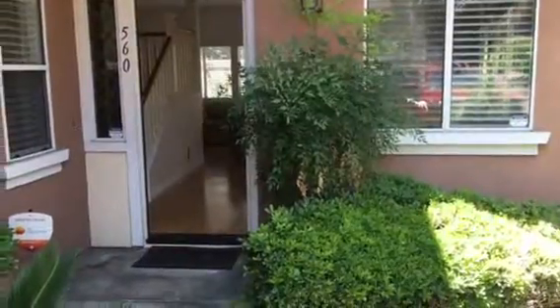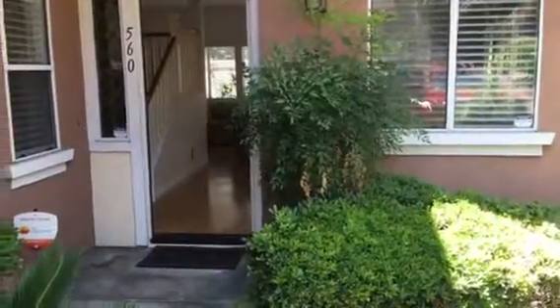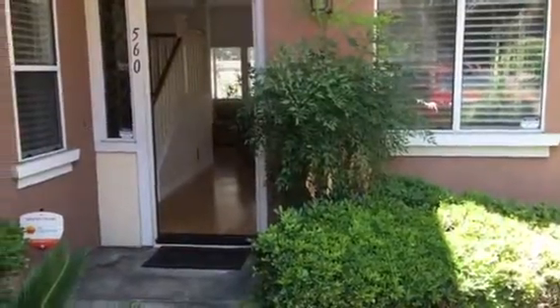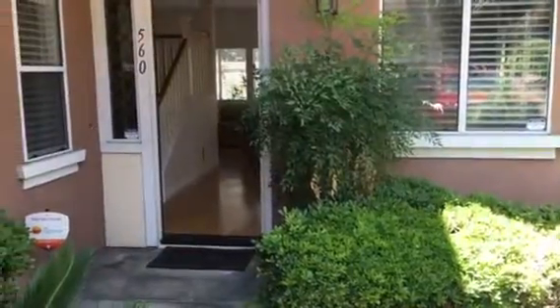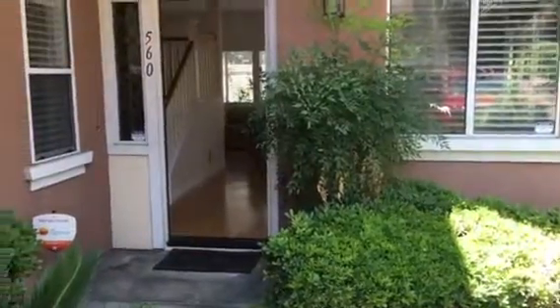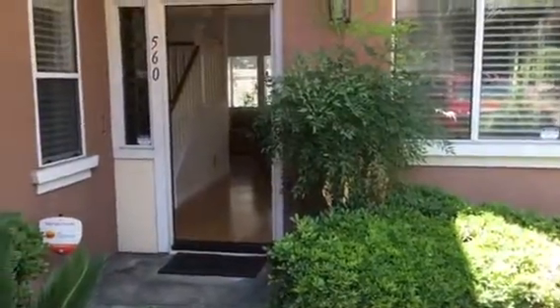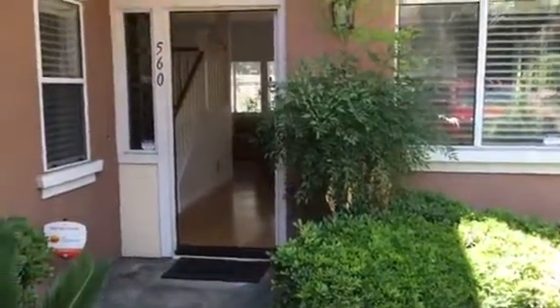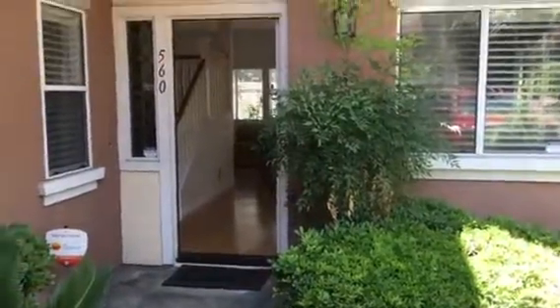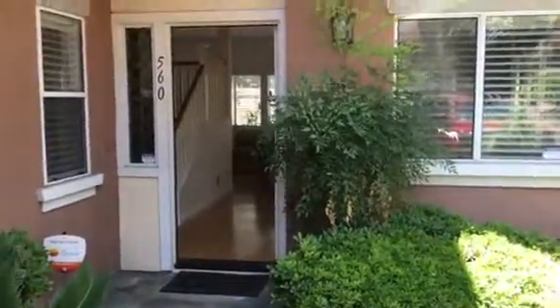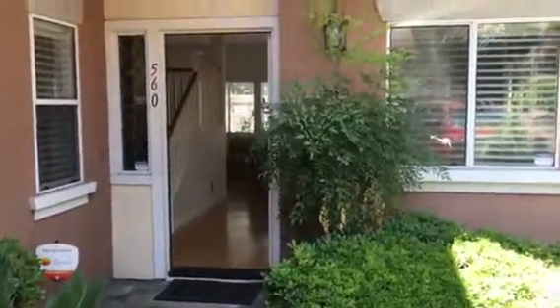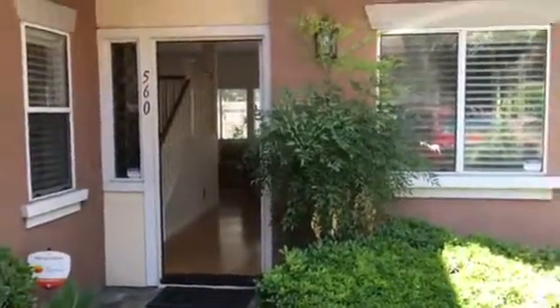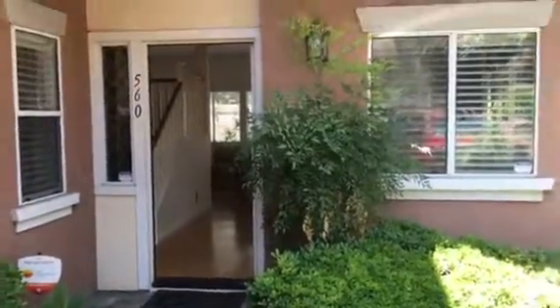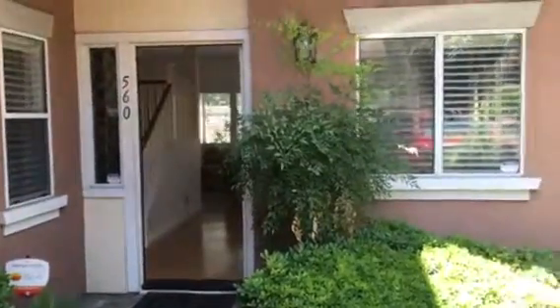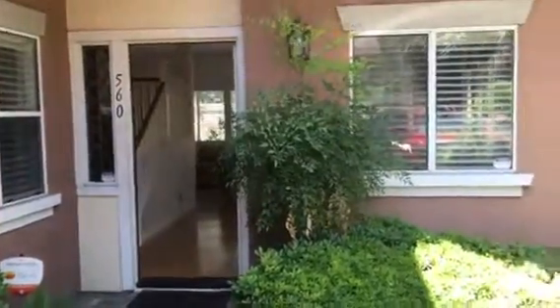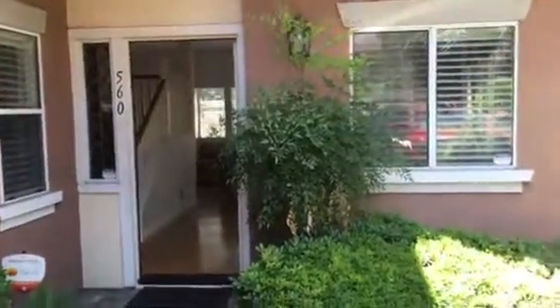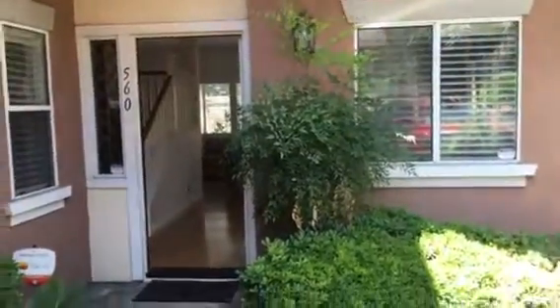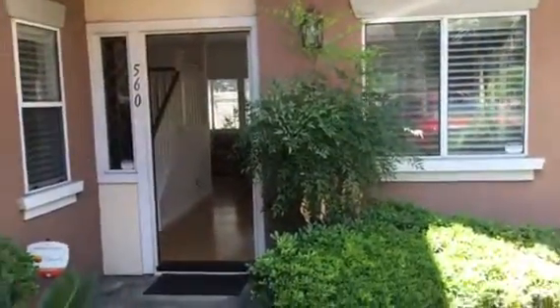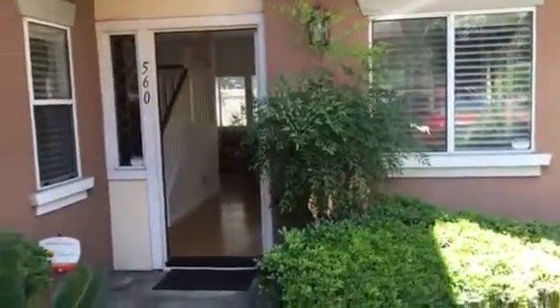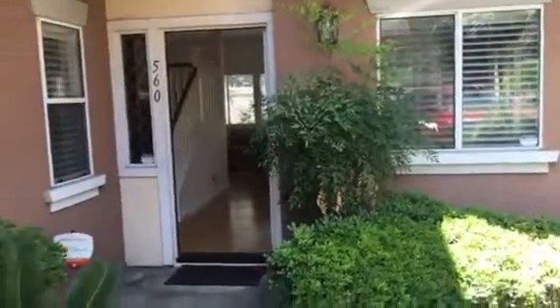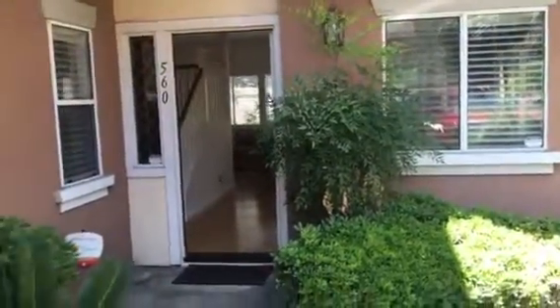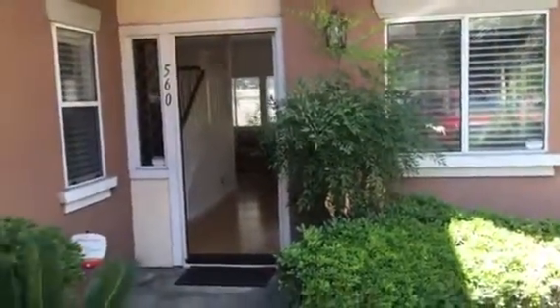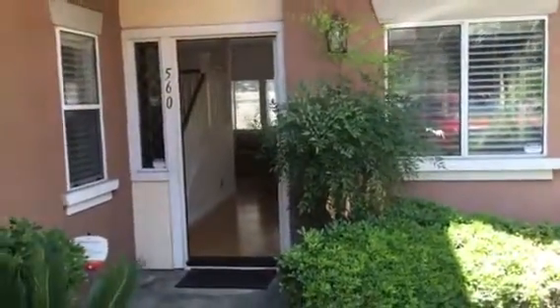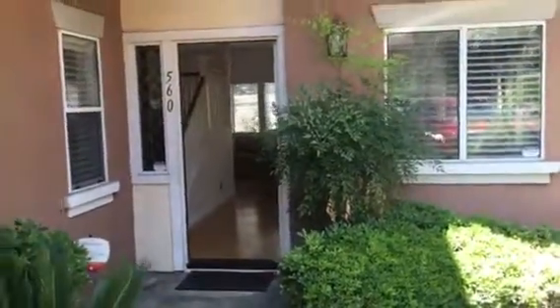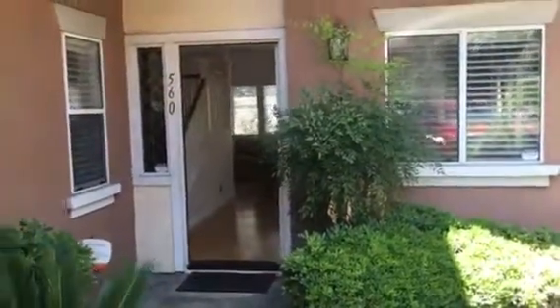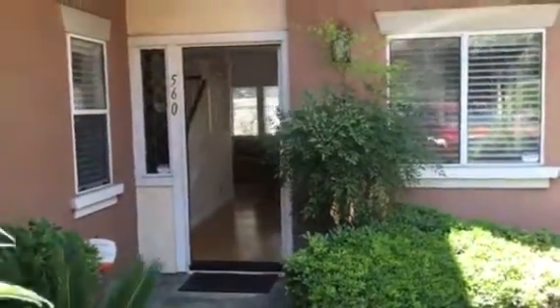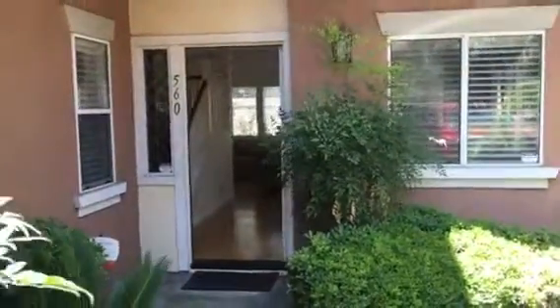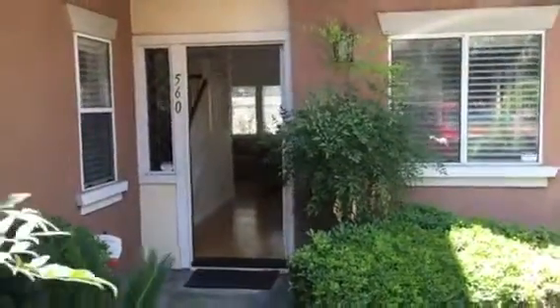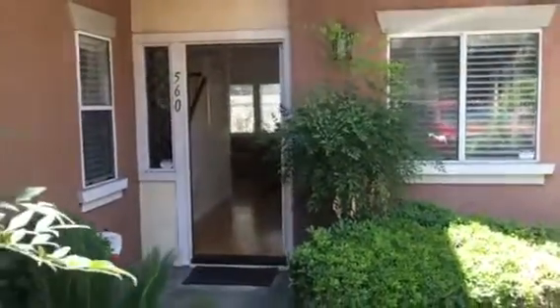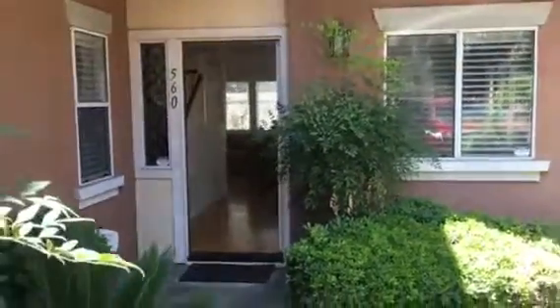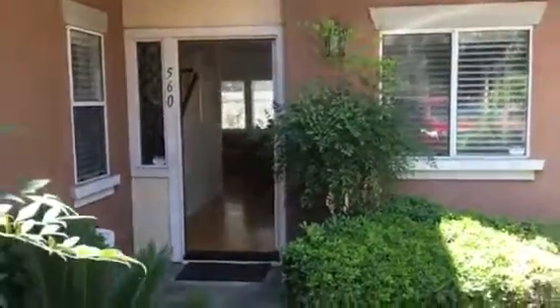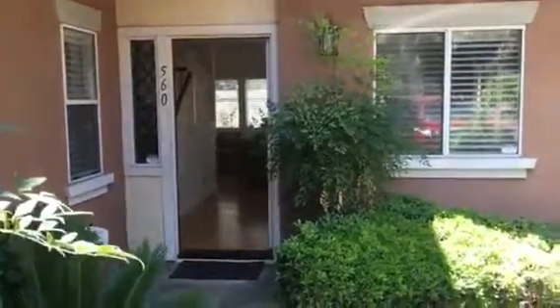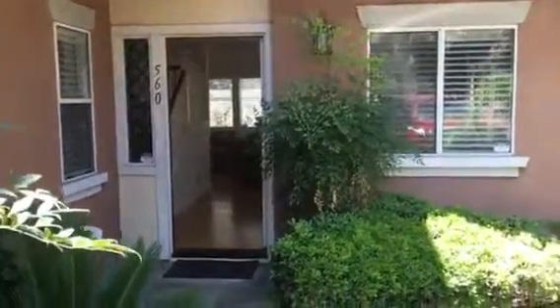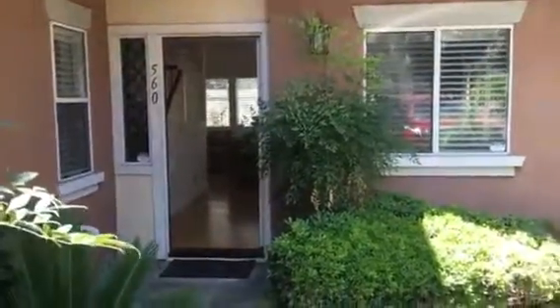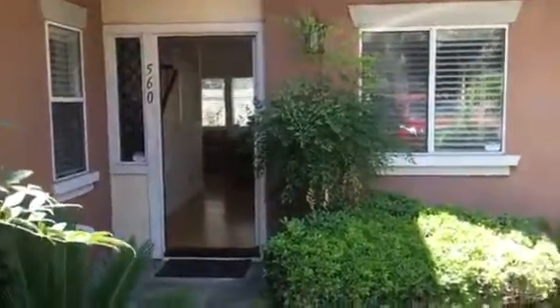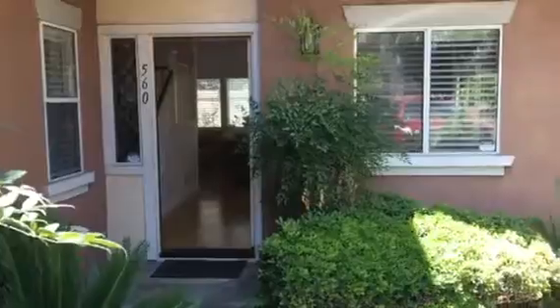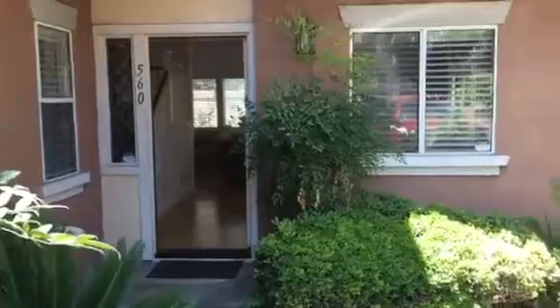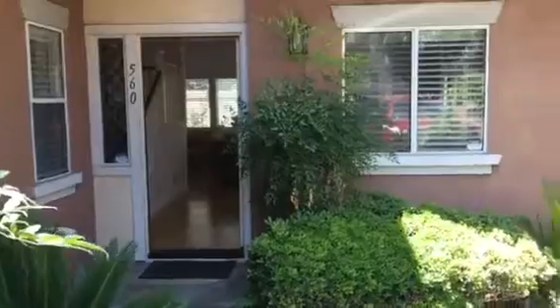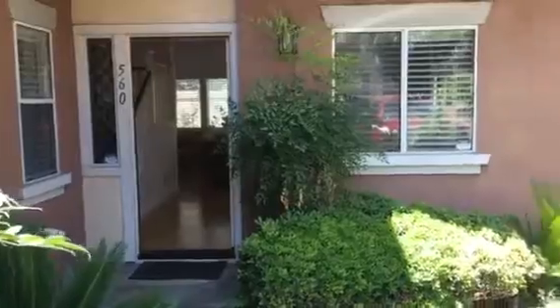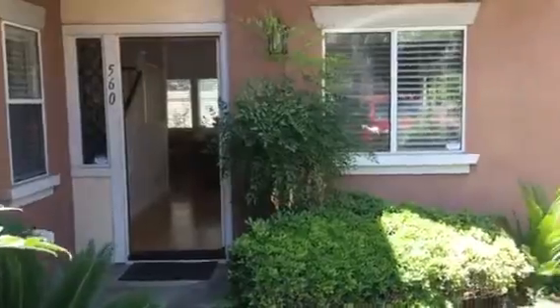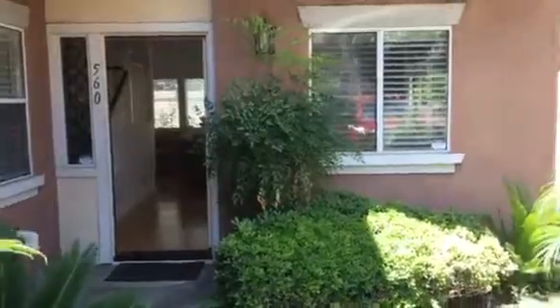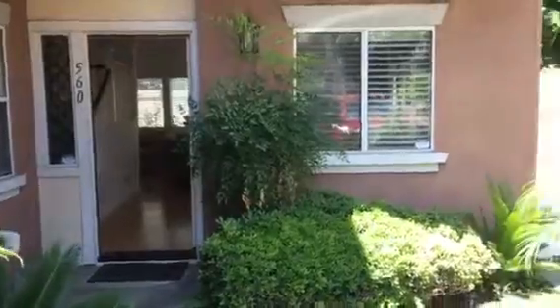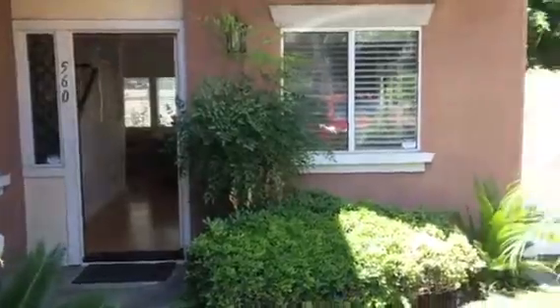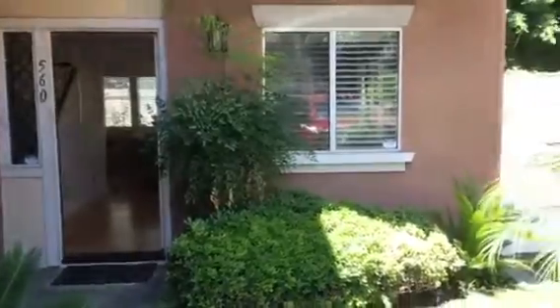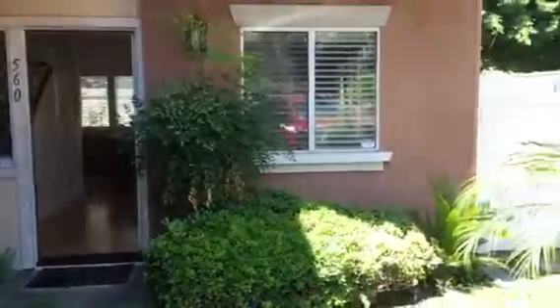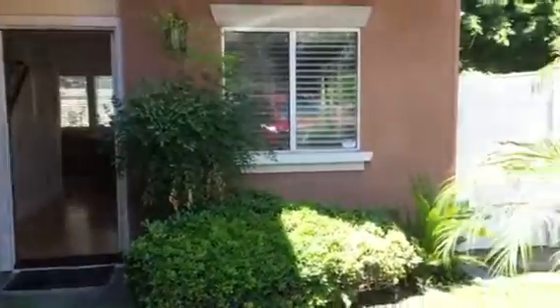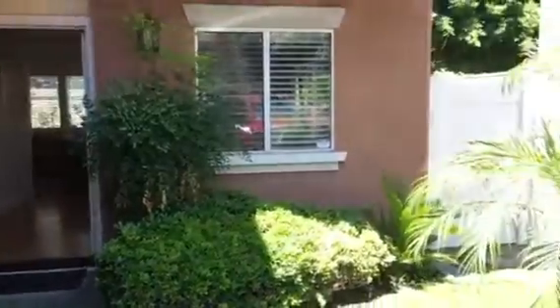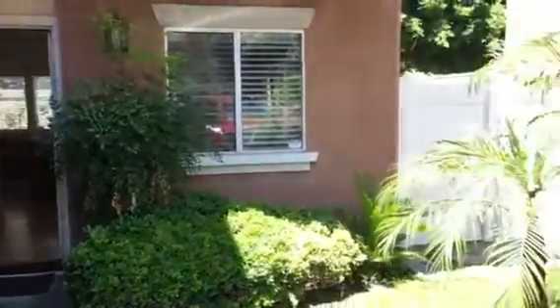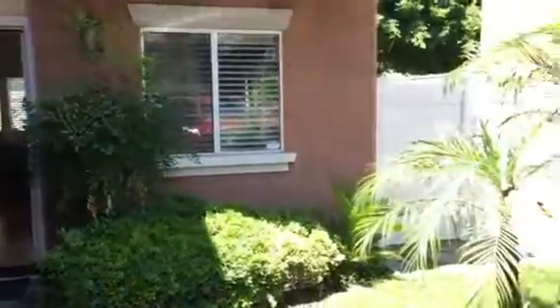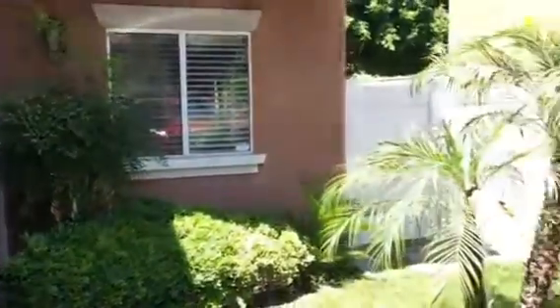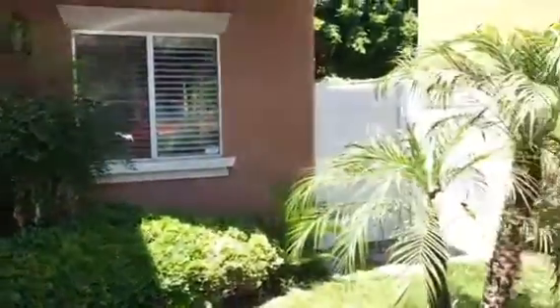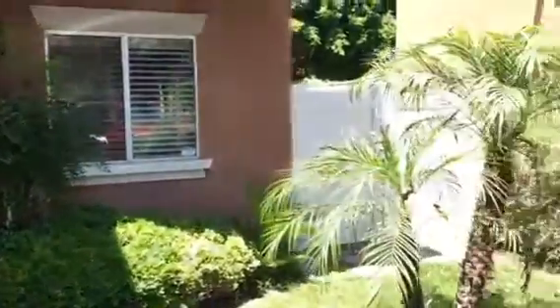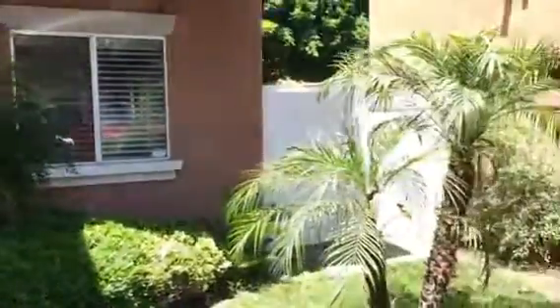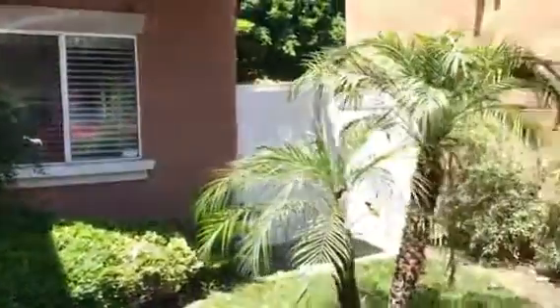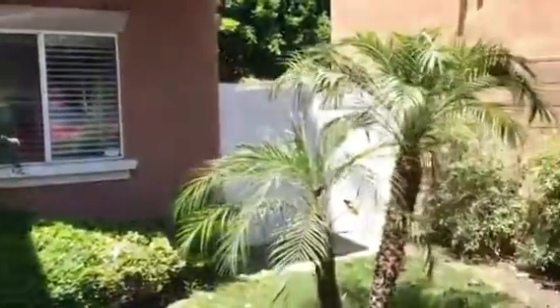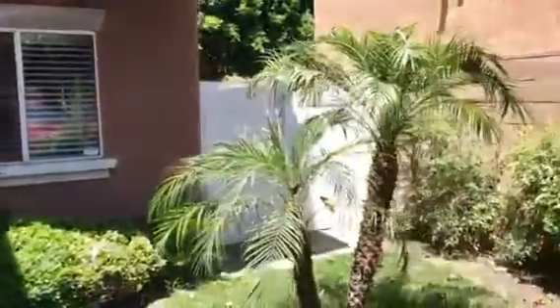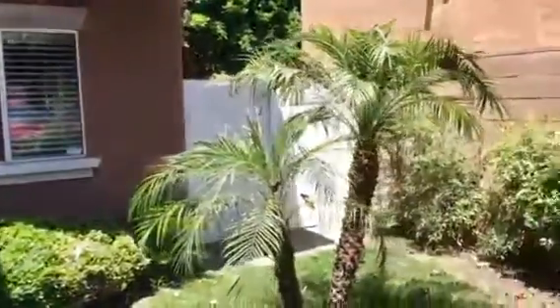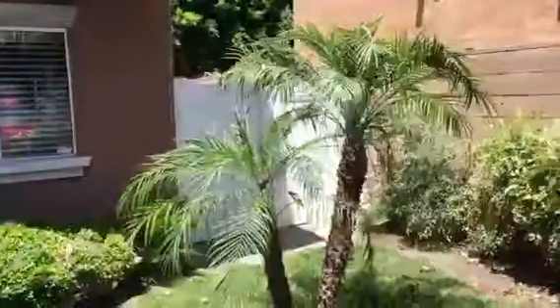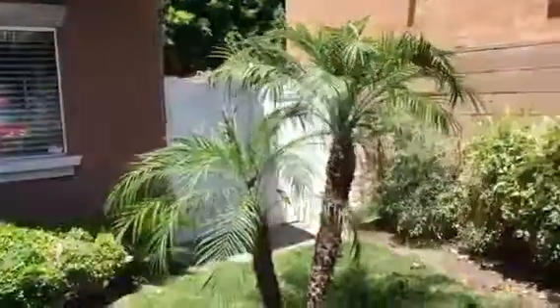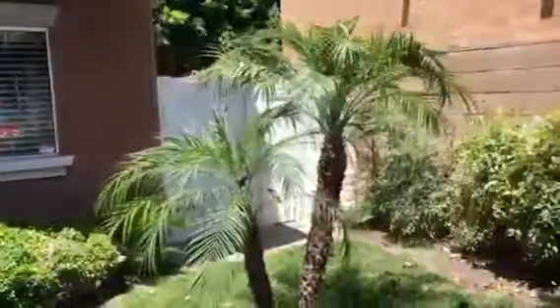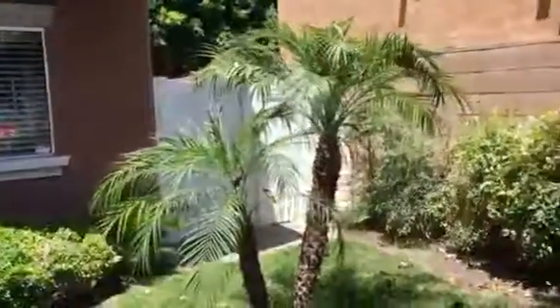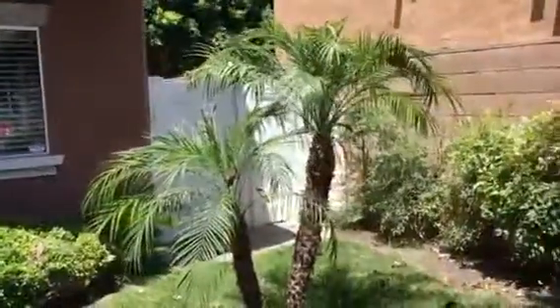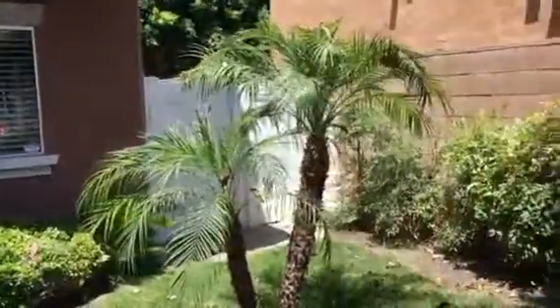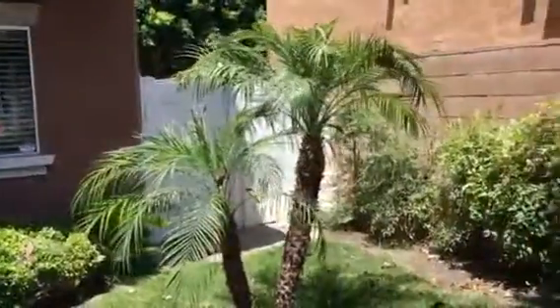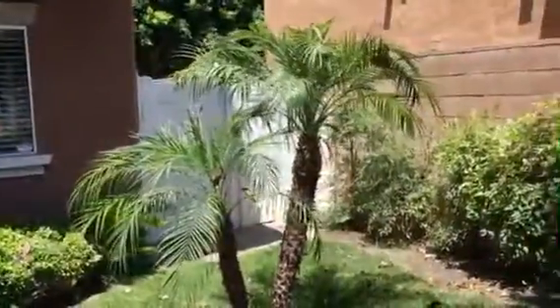Hey guys, Diana Renee here. I'm doing an open house at 560 West Vermont. I wanted to give you a quick tour of this beautiful condo.